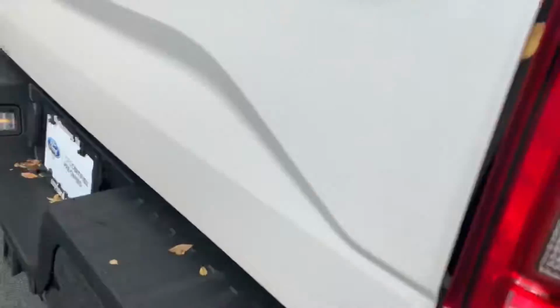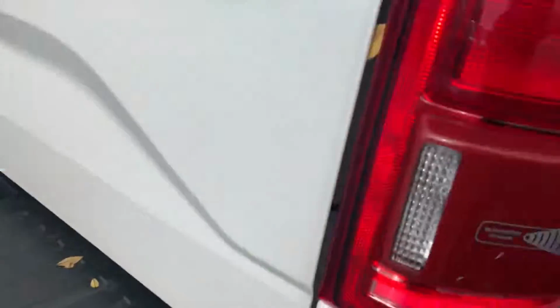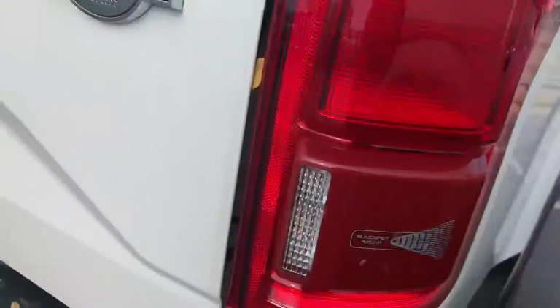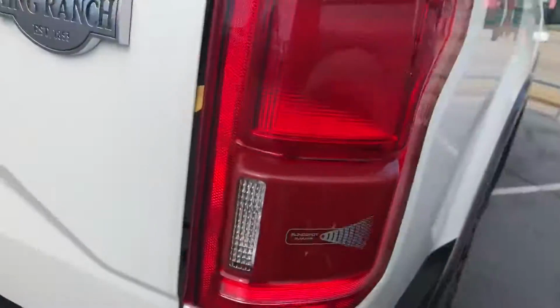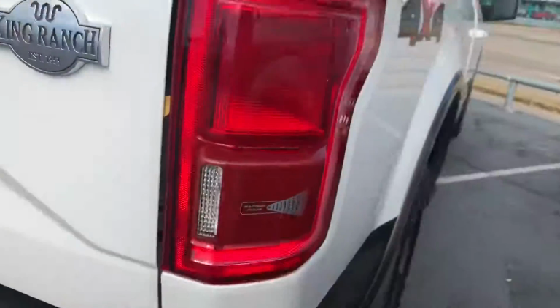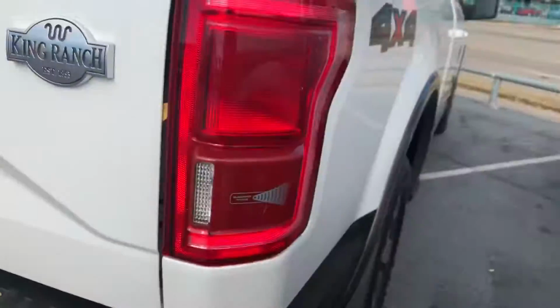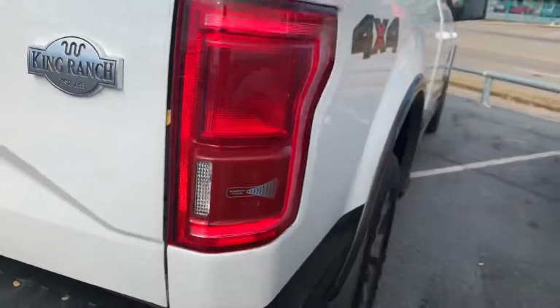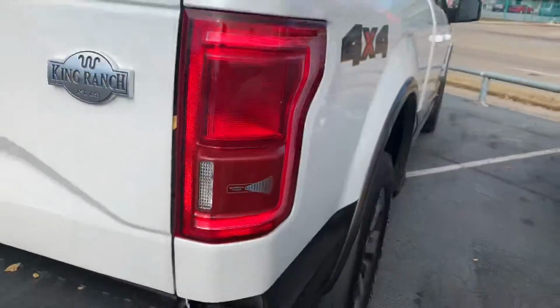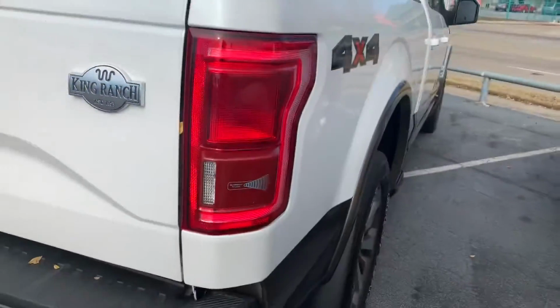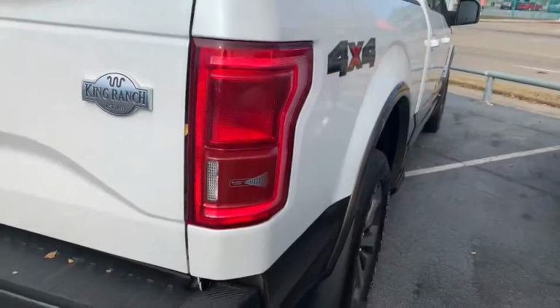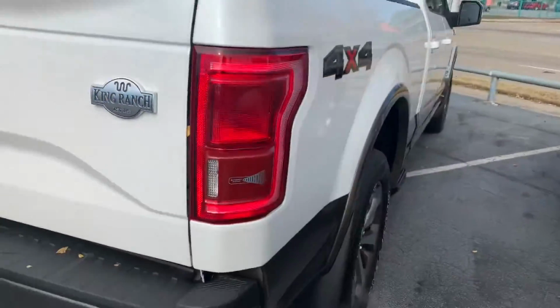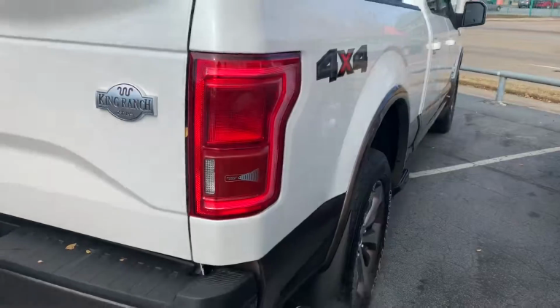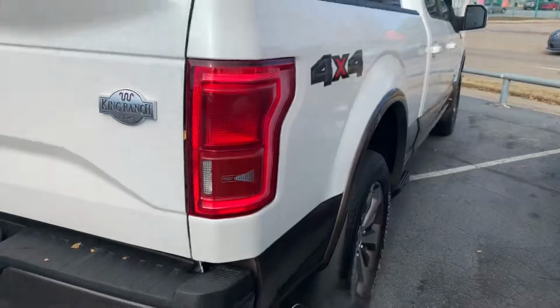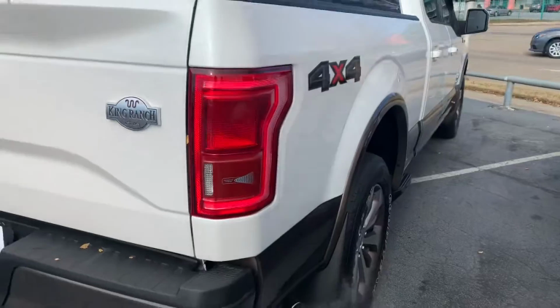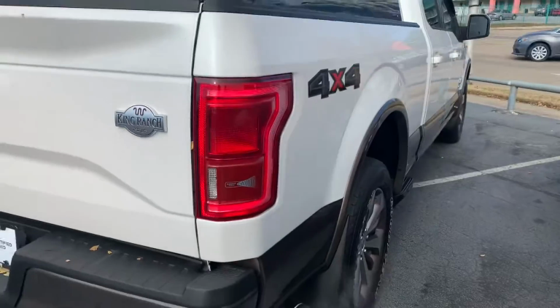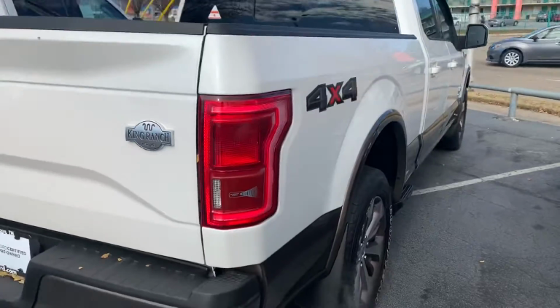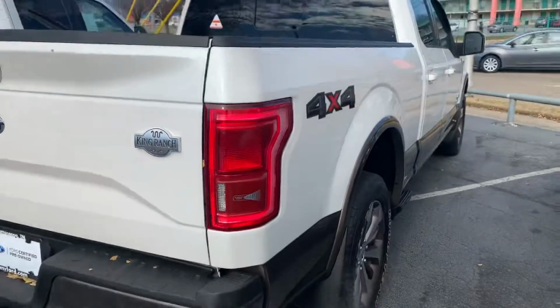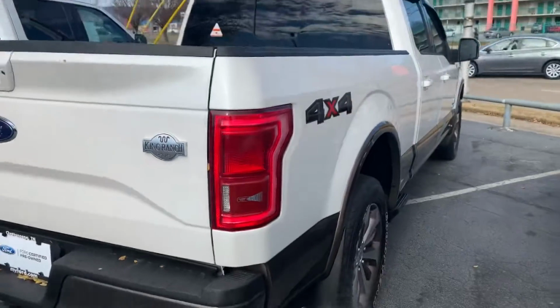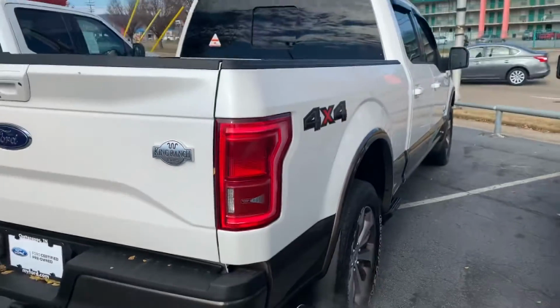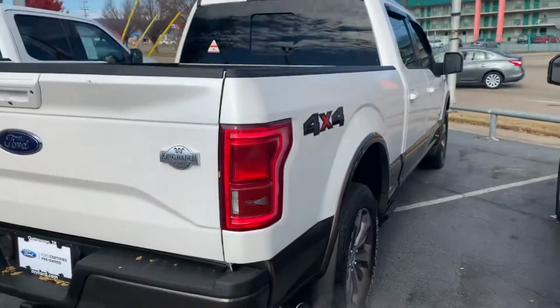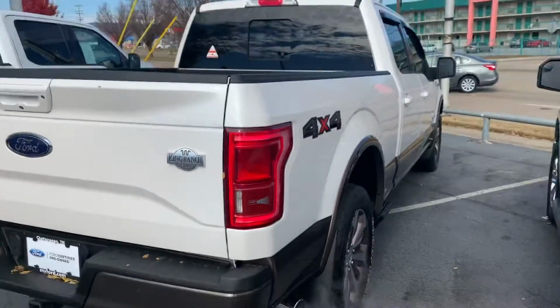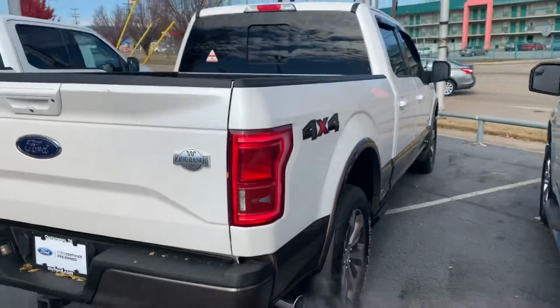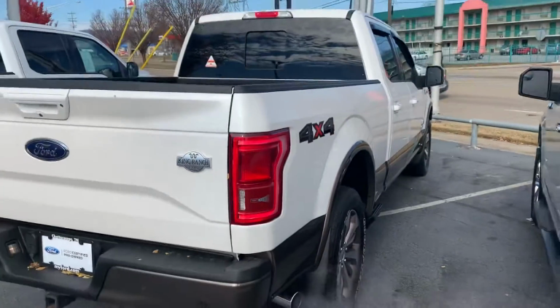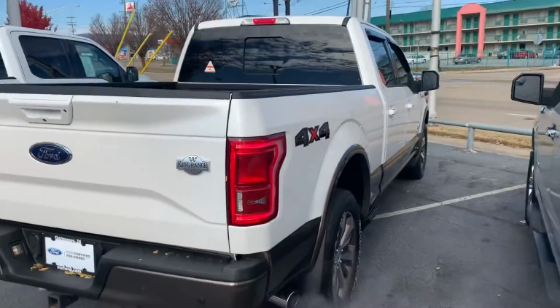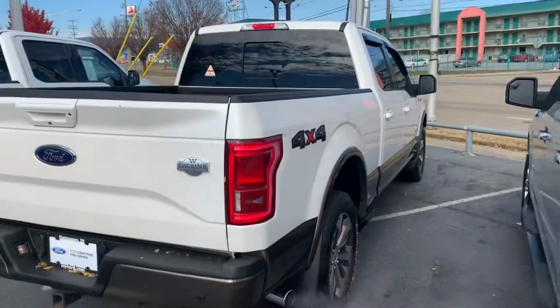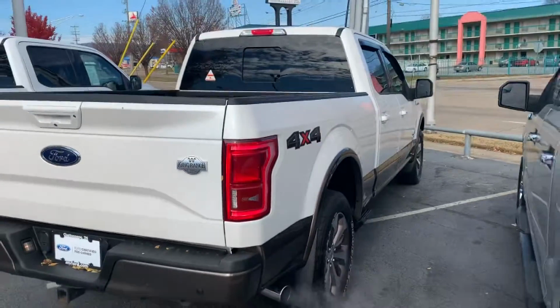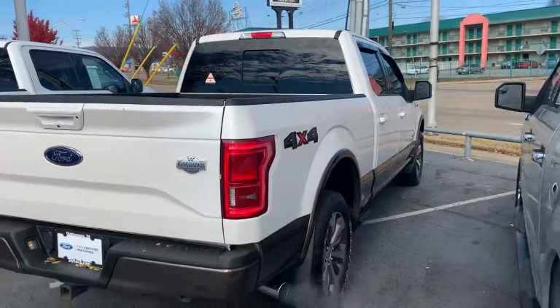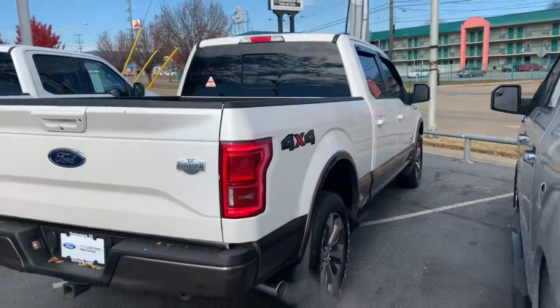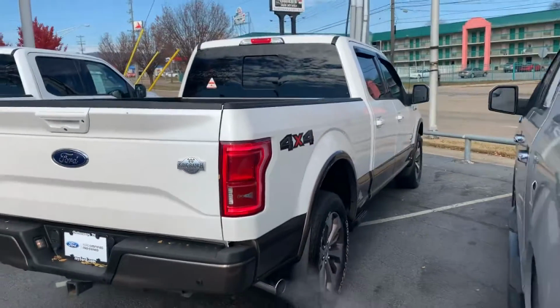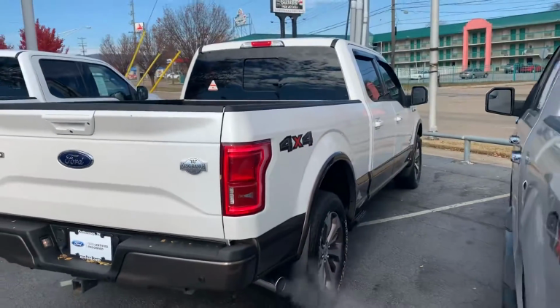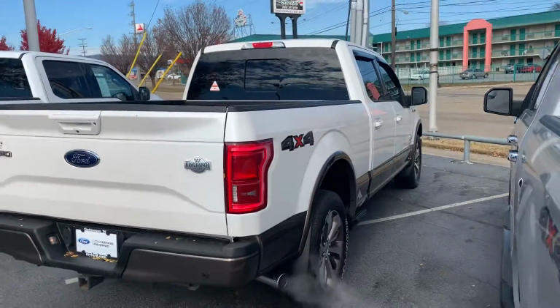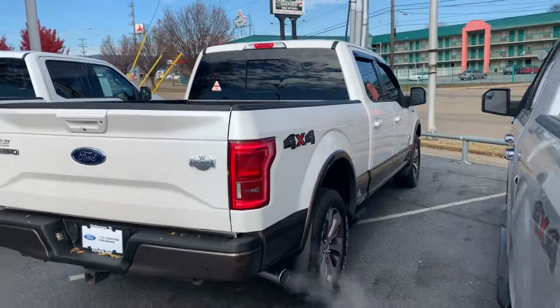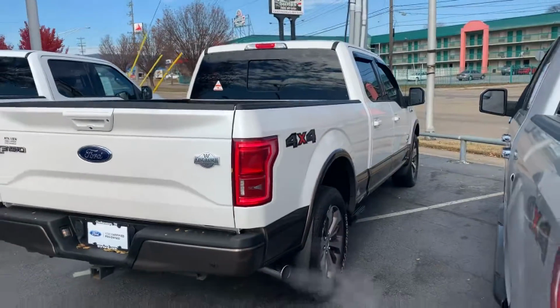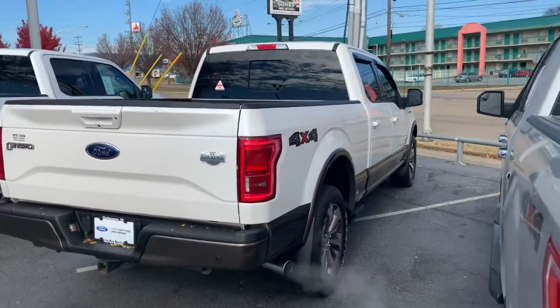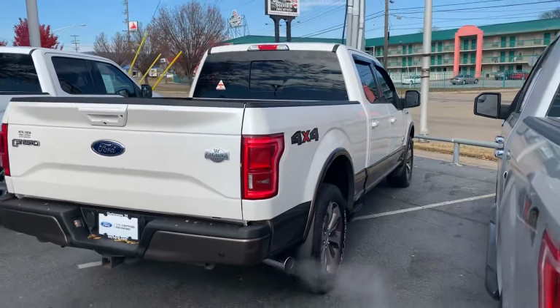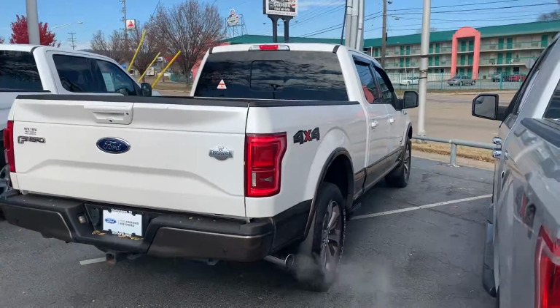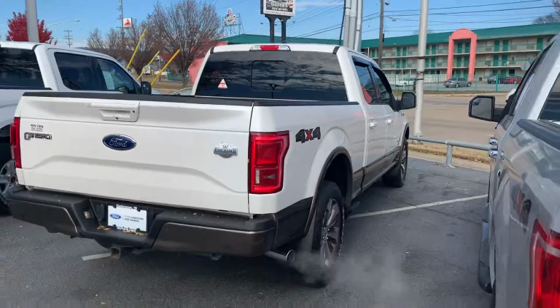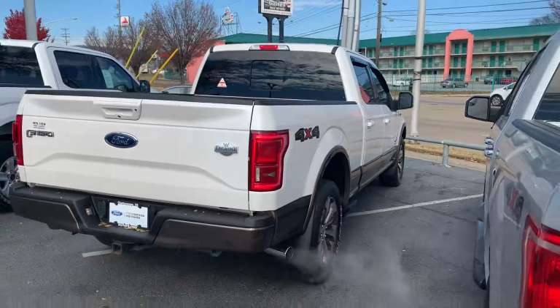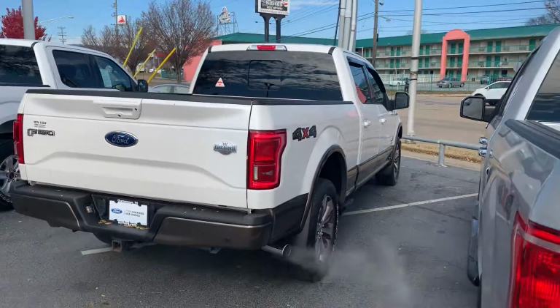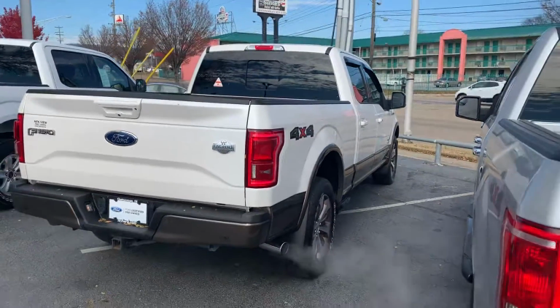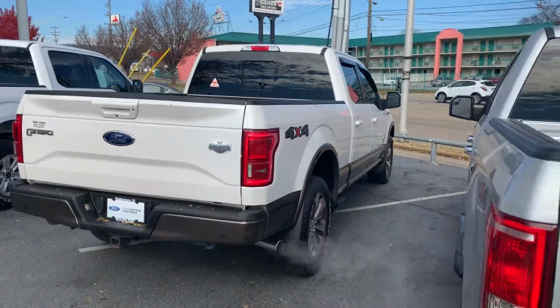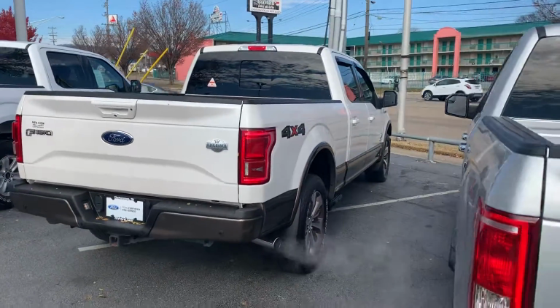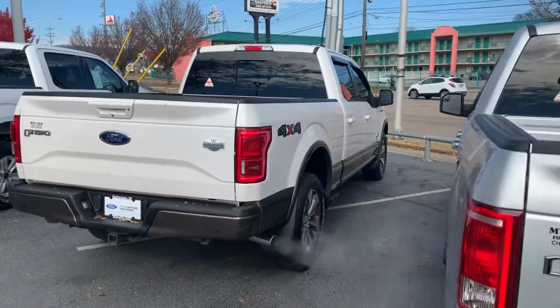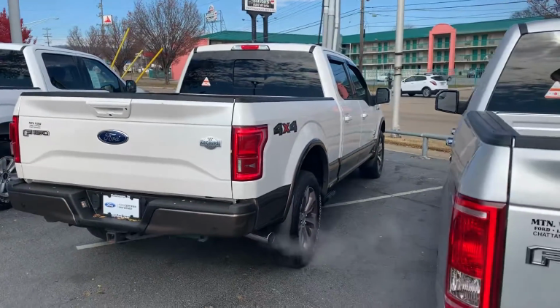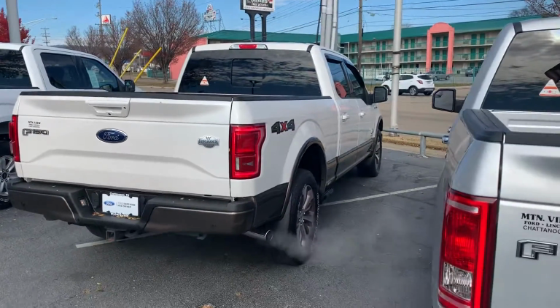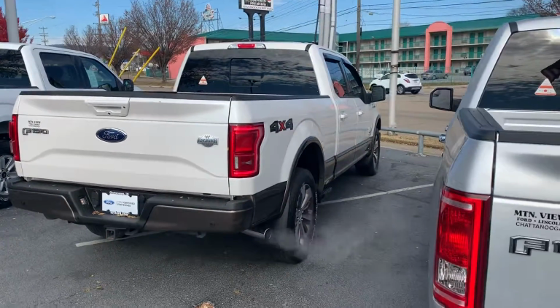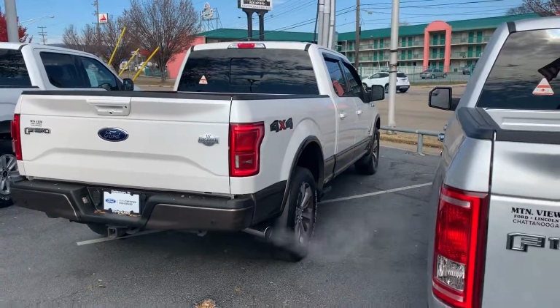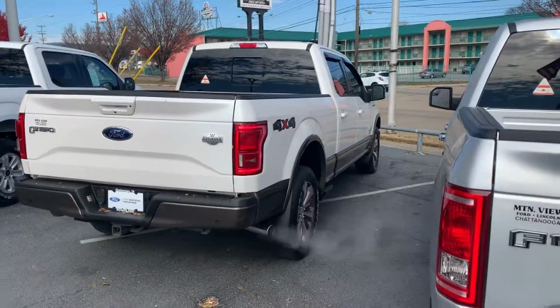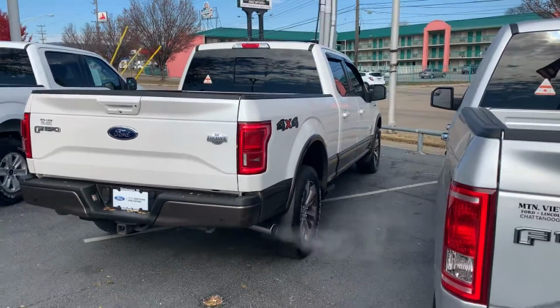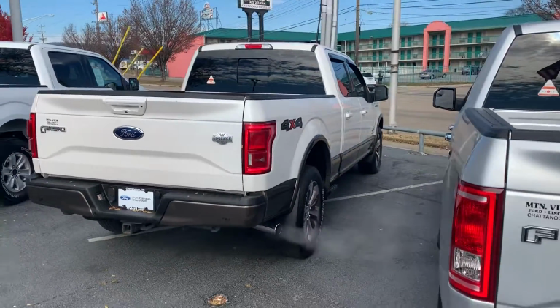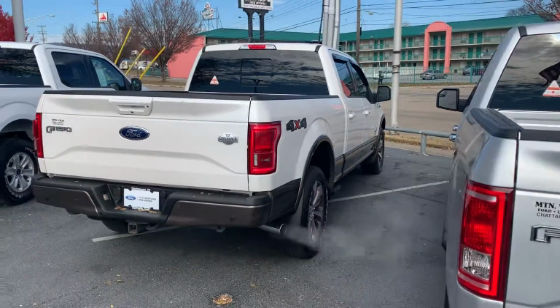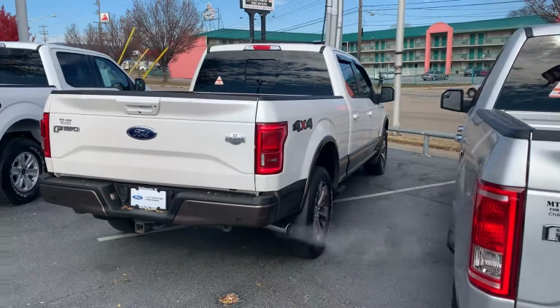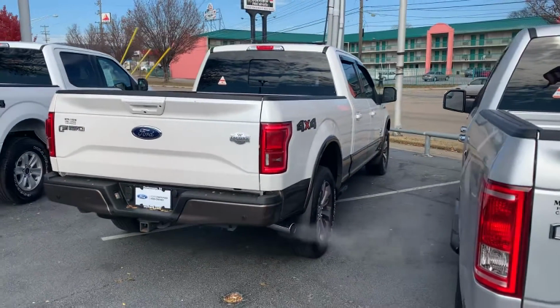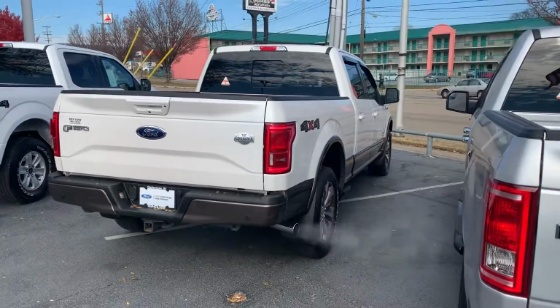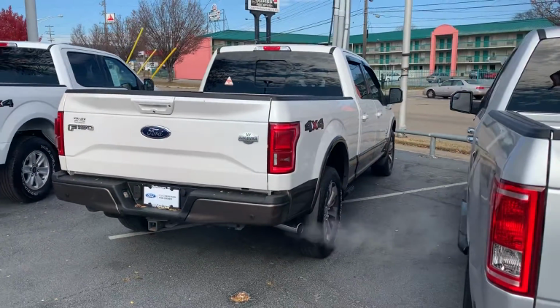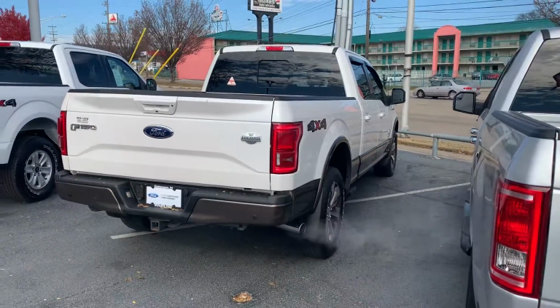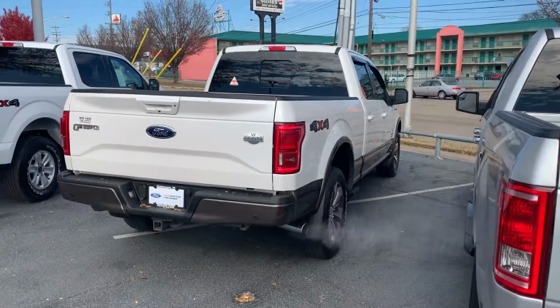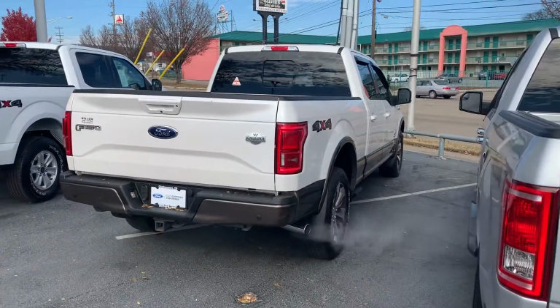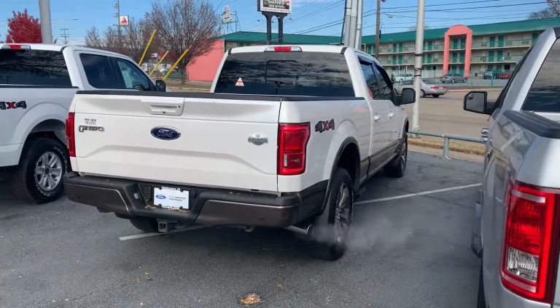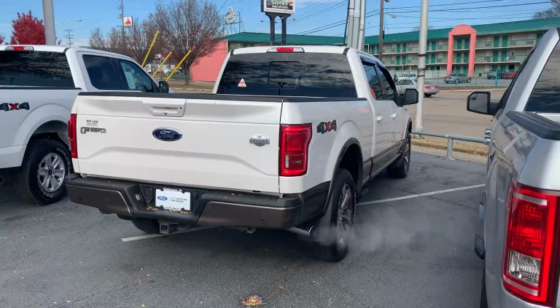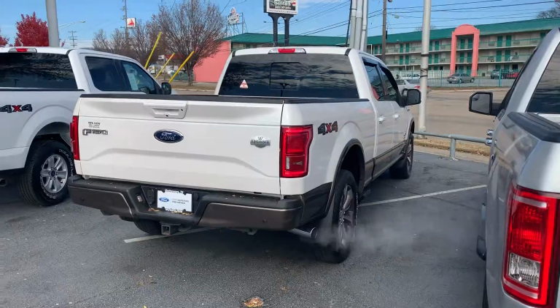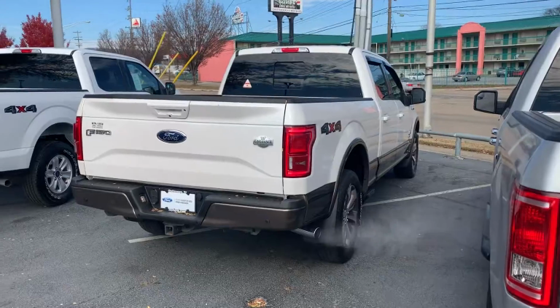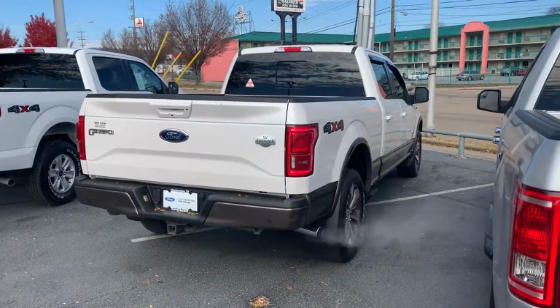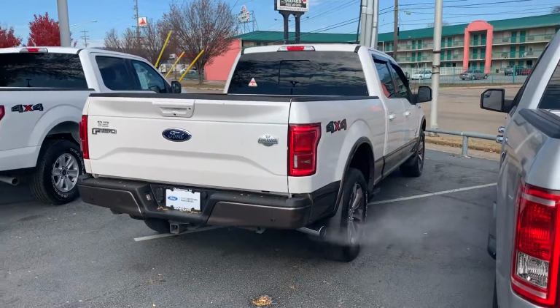It also has blind spot monitoring. Great looking truck — give me a call or send me a text at 423-243-8976. Have a blessed day.